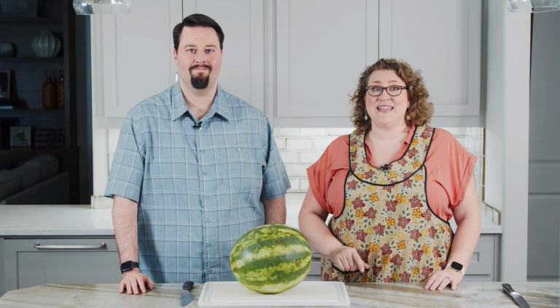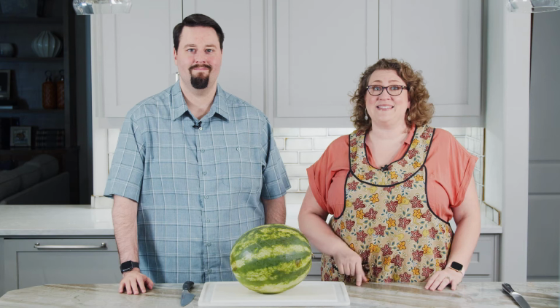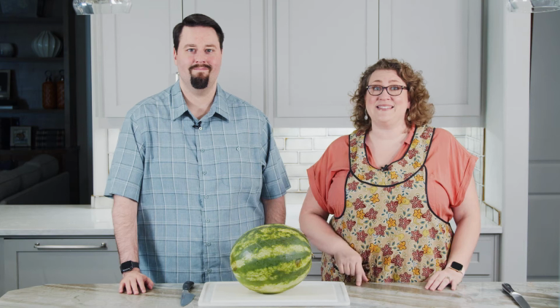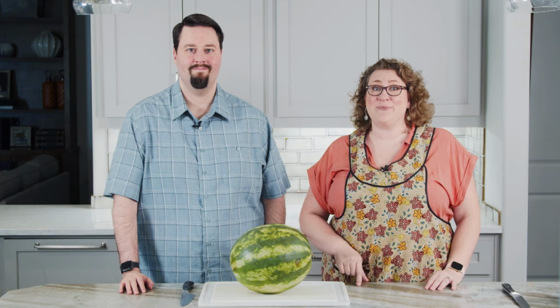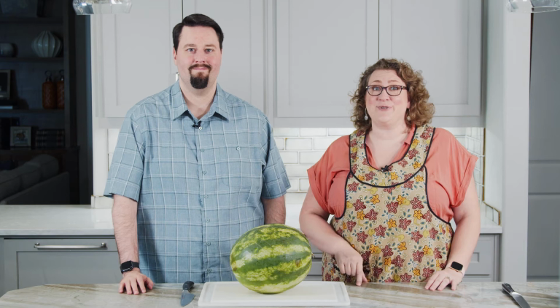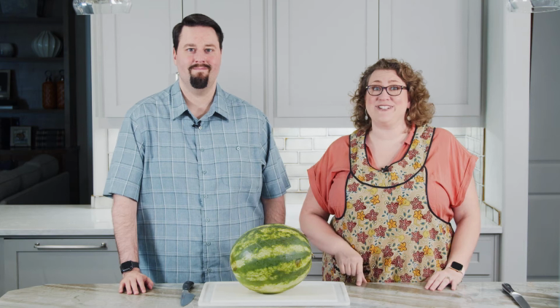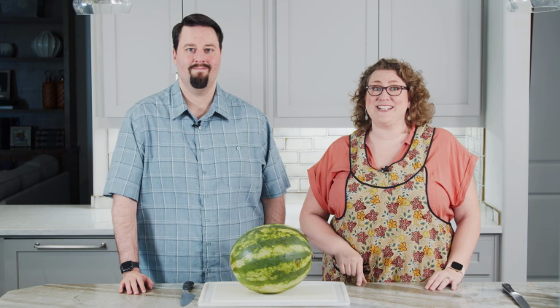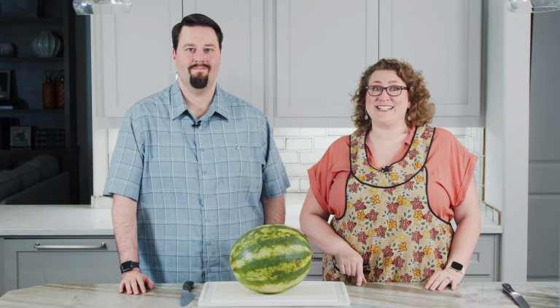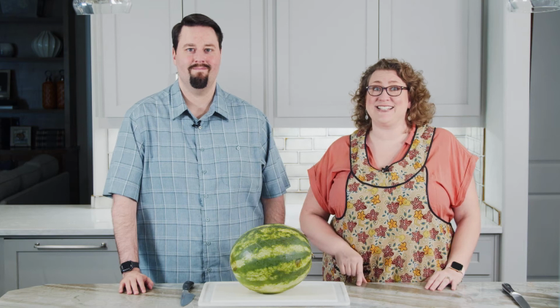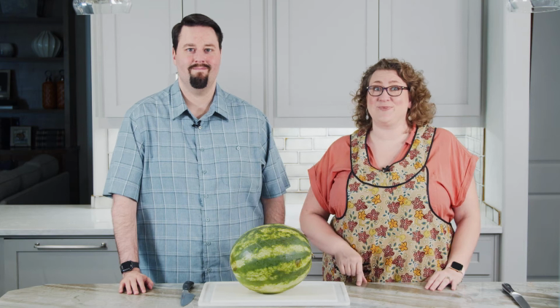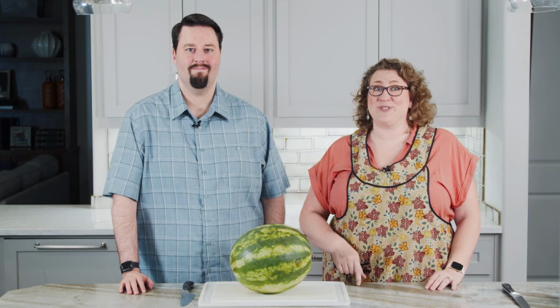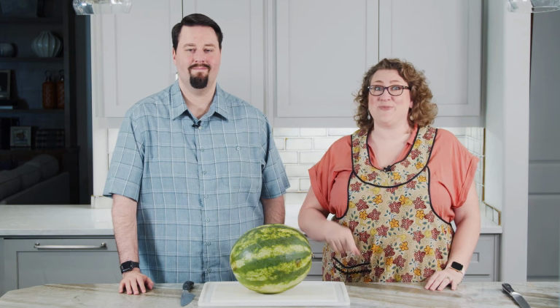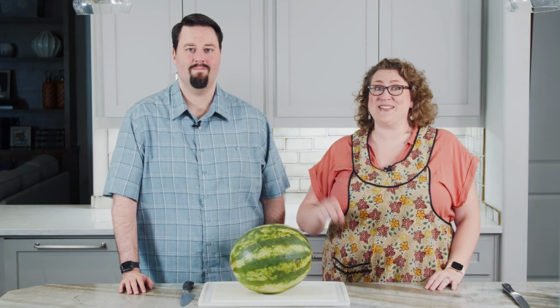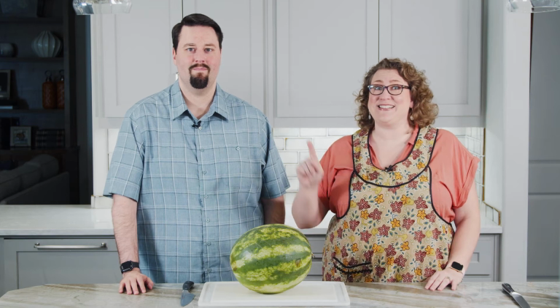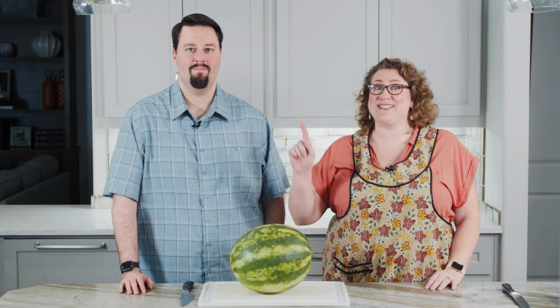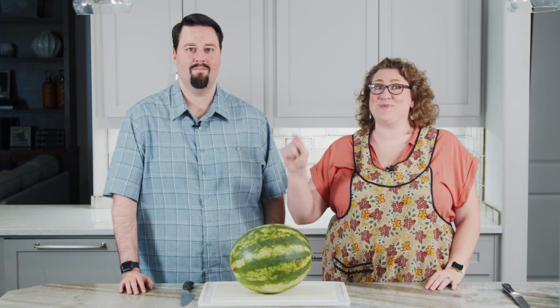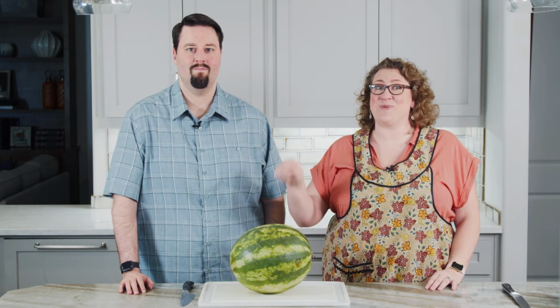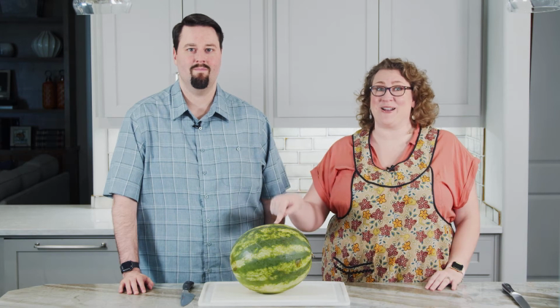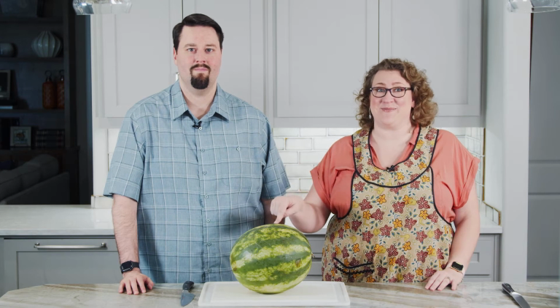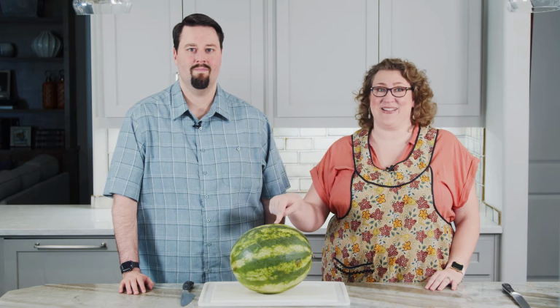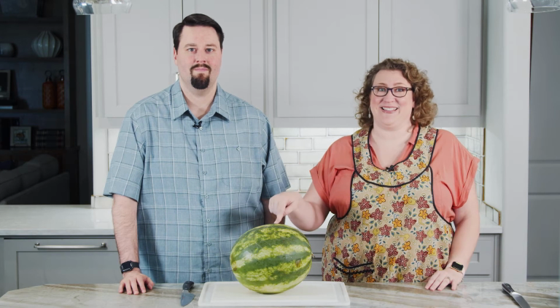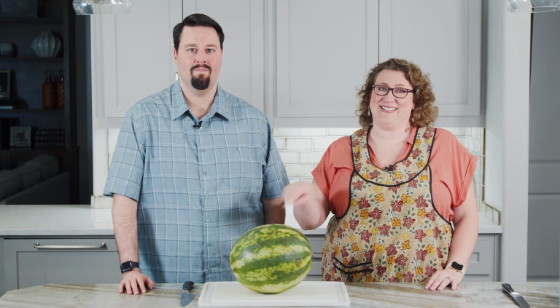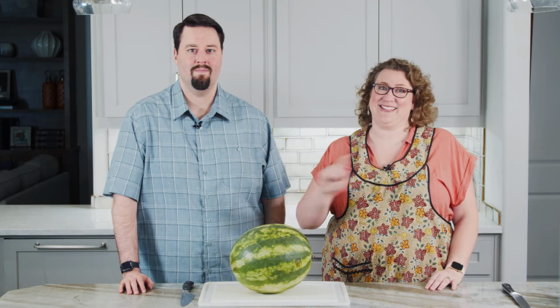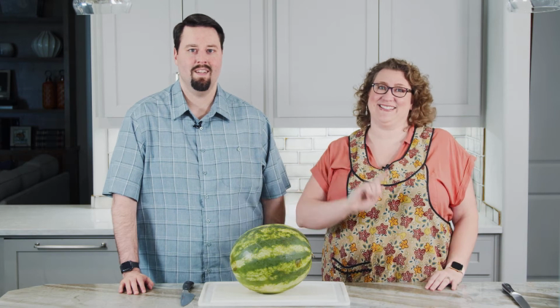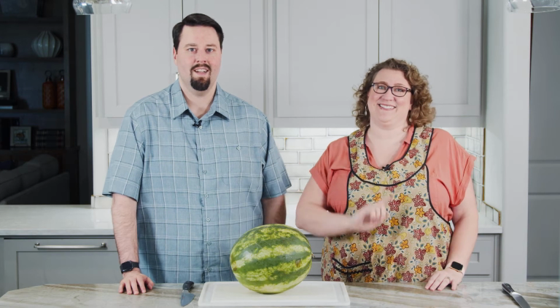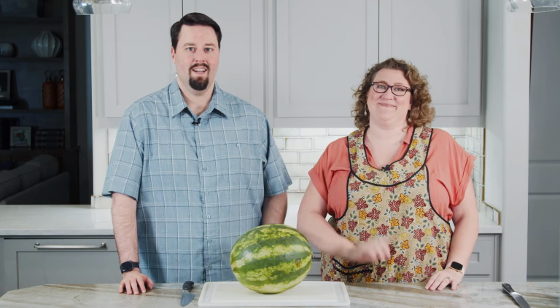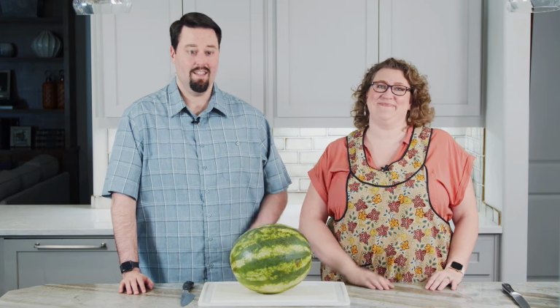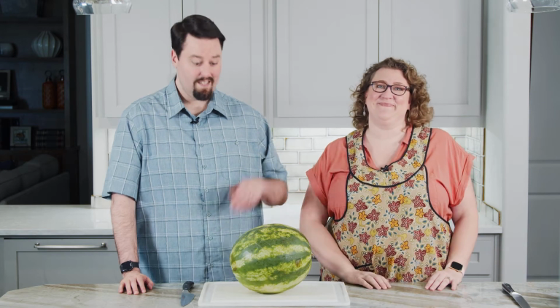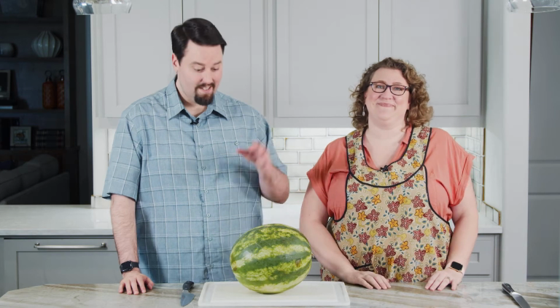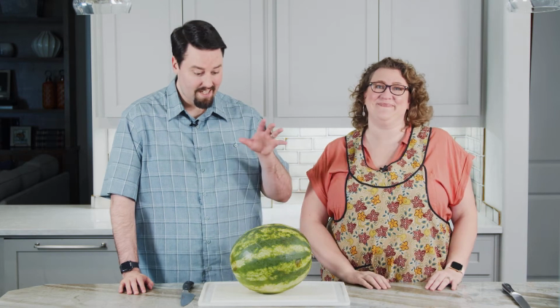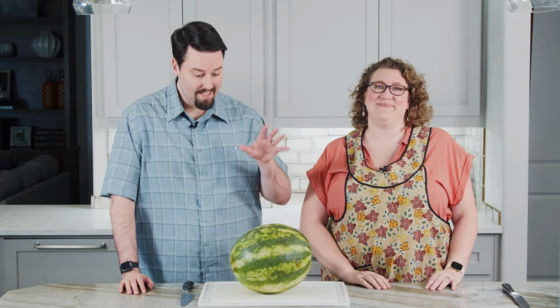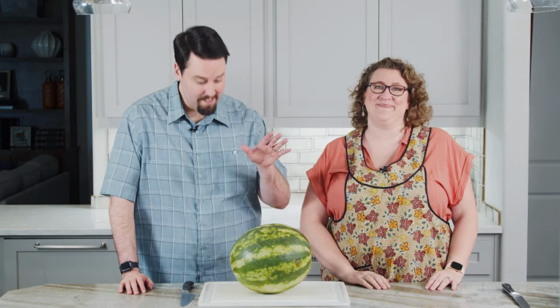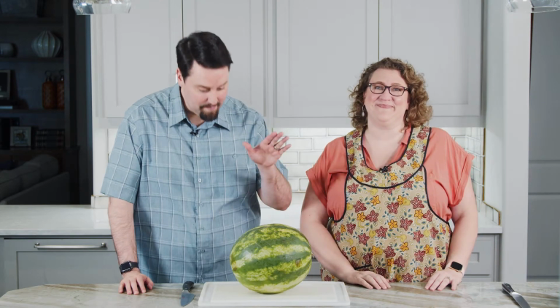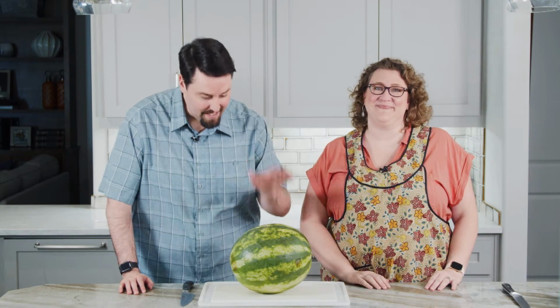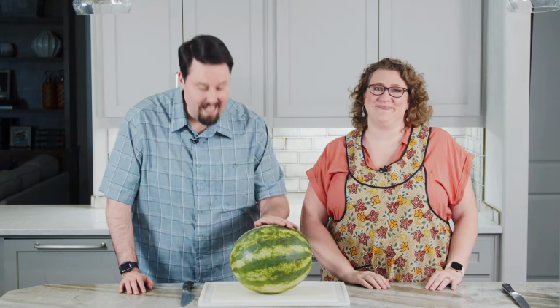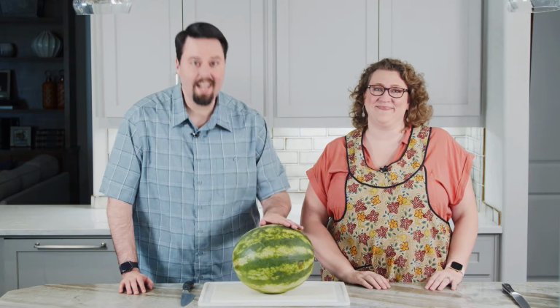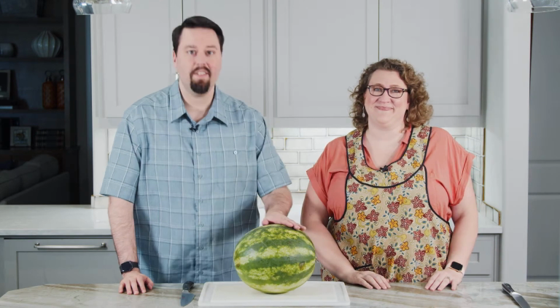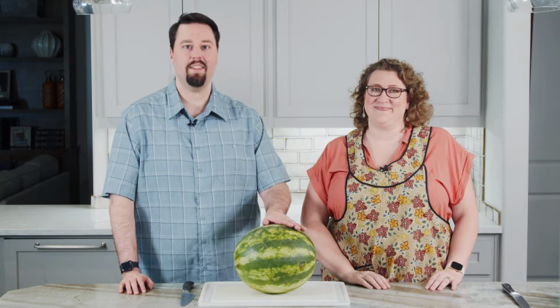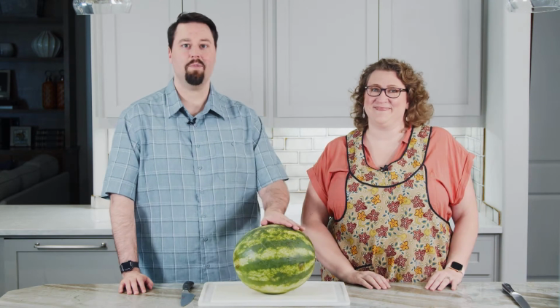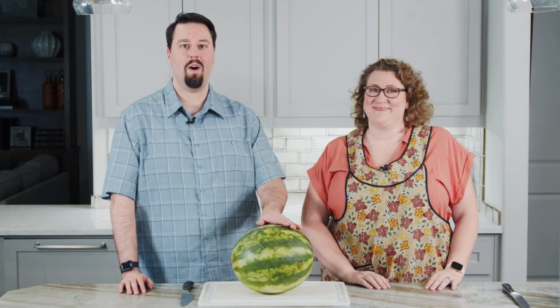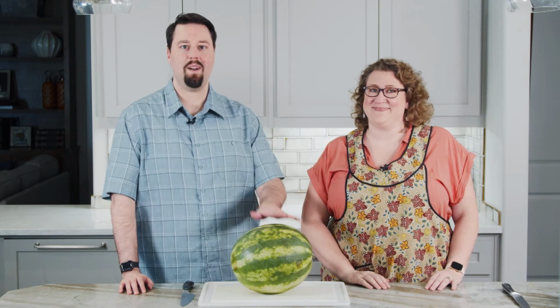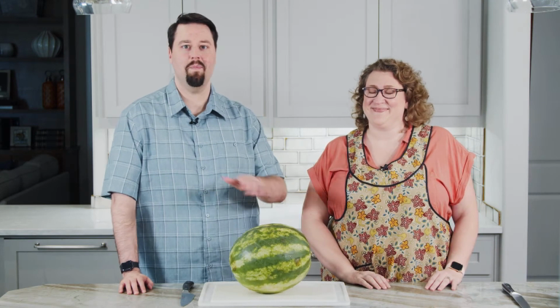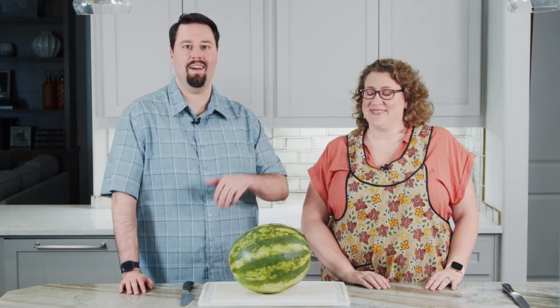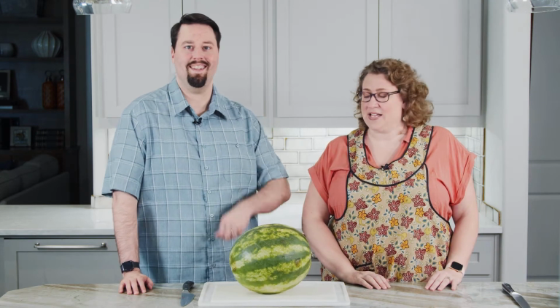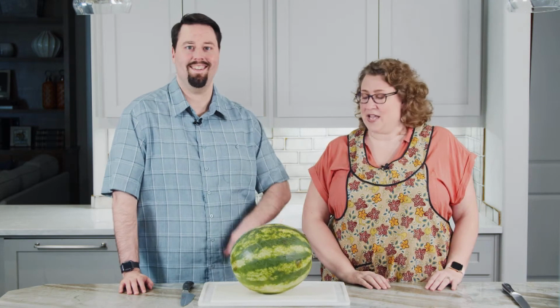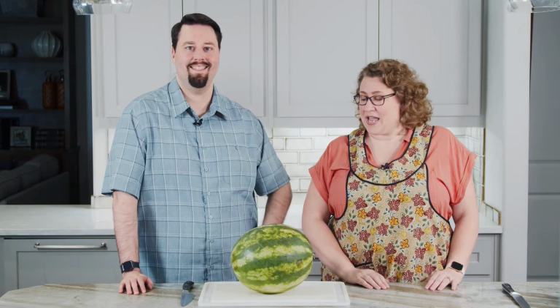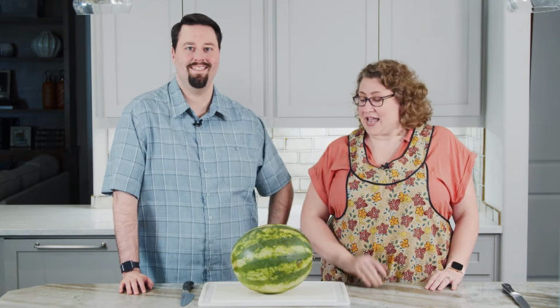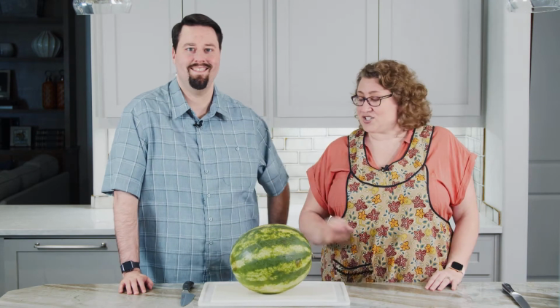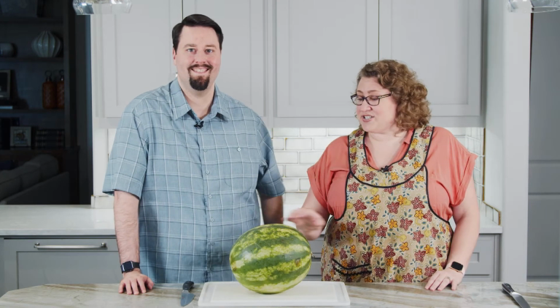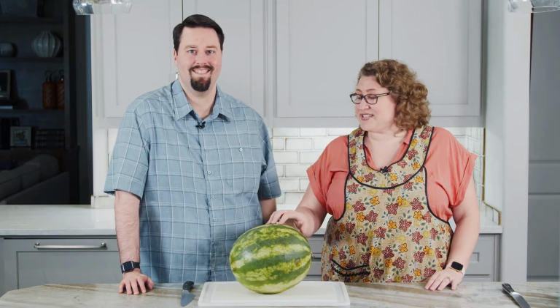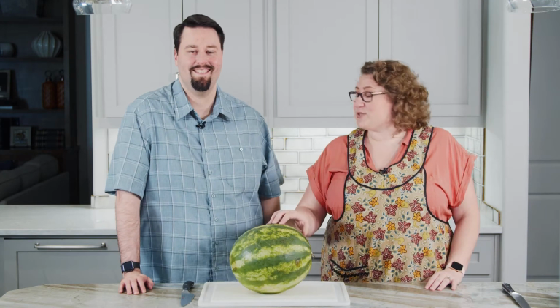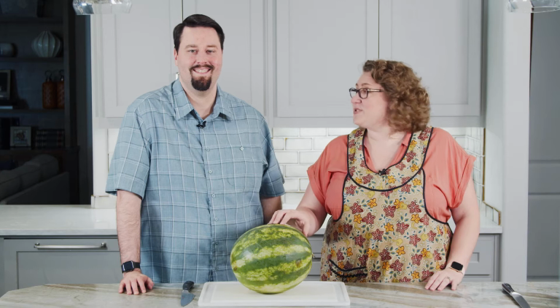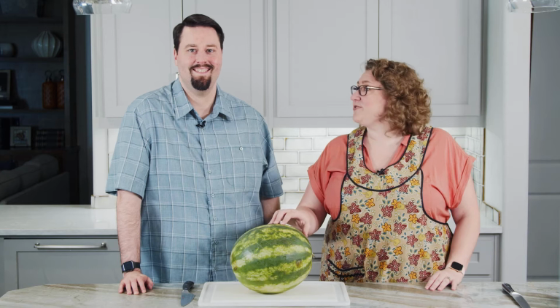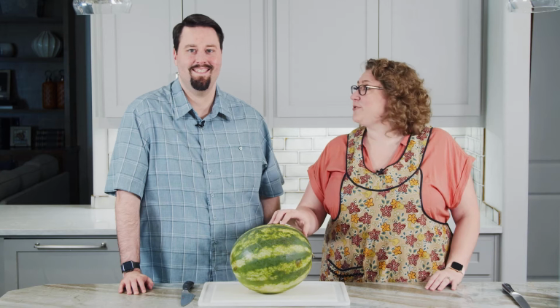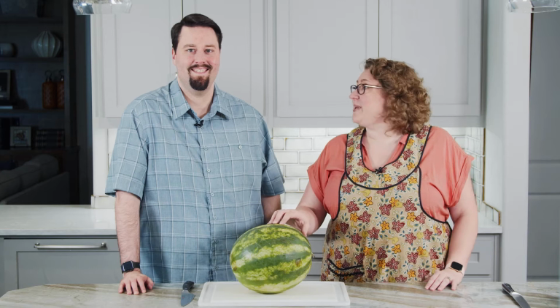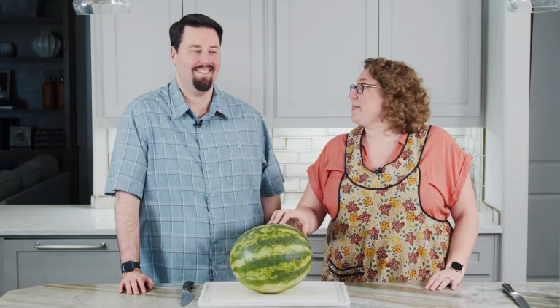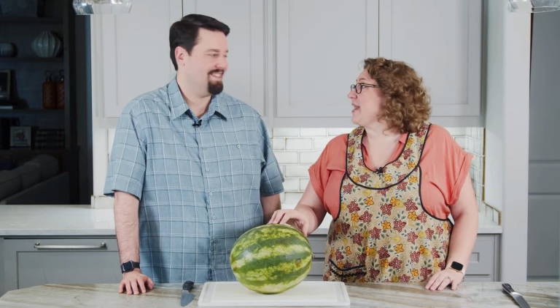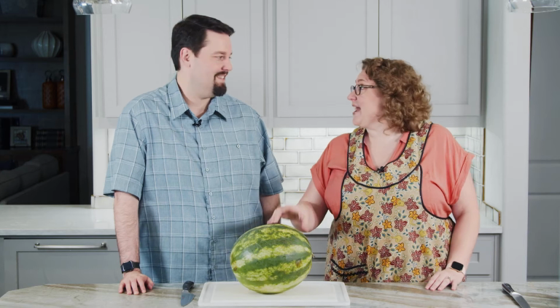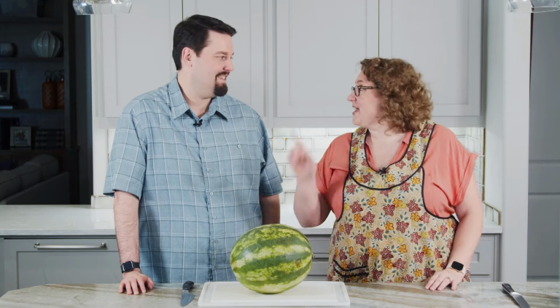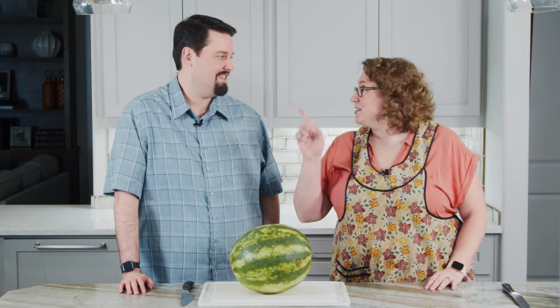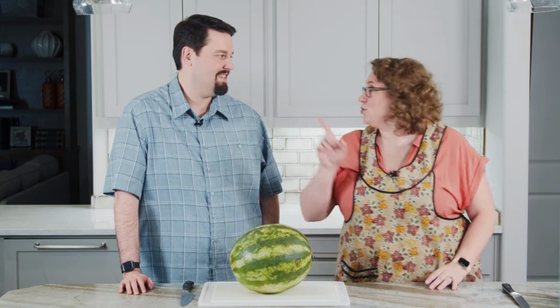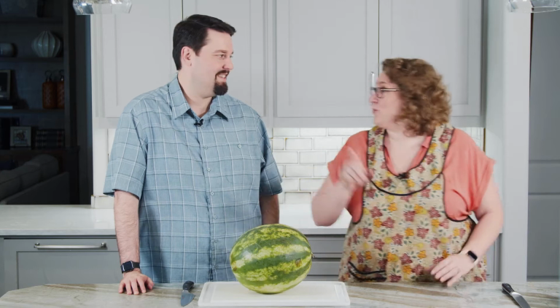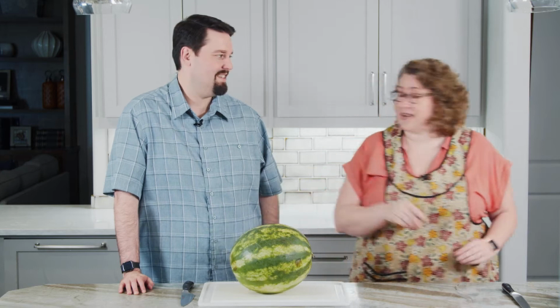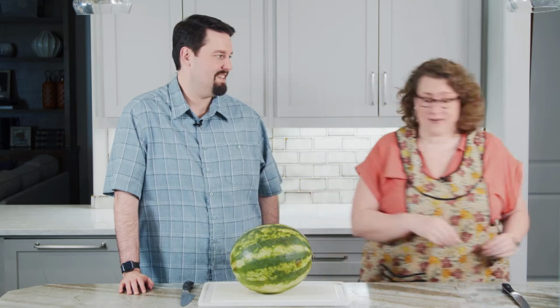It's summer in Texas, which means it's watermelon season. Lisa's gonna teach me how to cut this watermelon. Actually this one's for me, but I got you one.